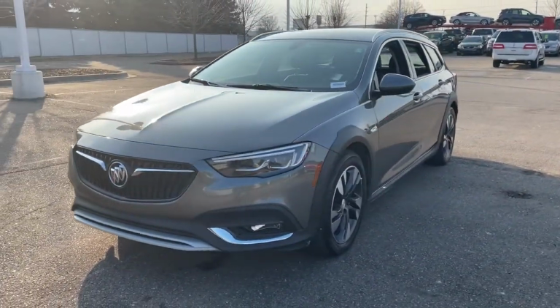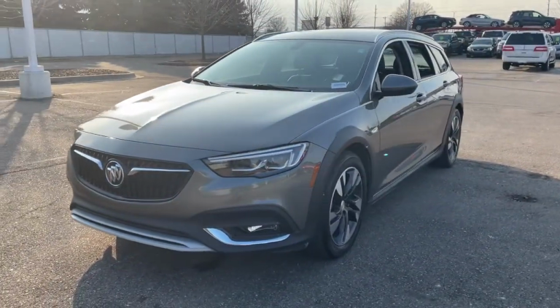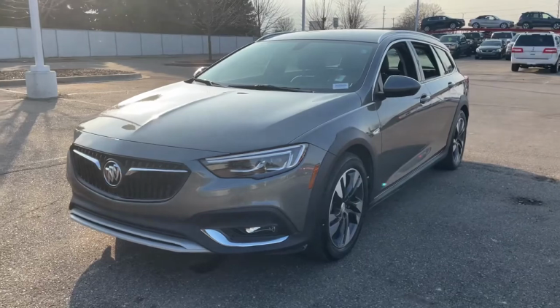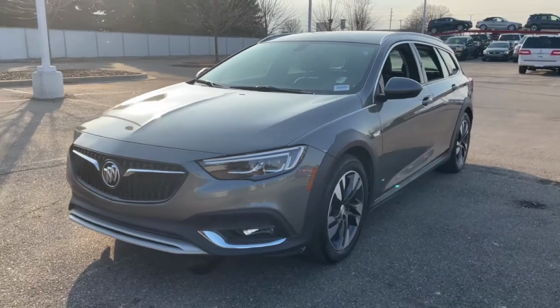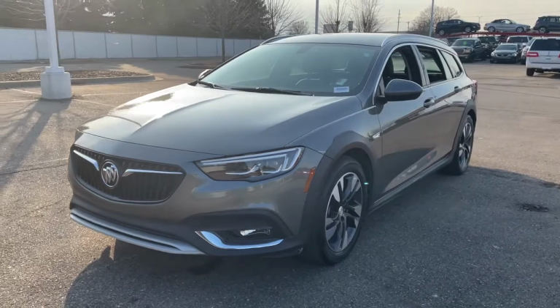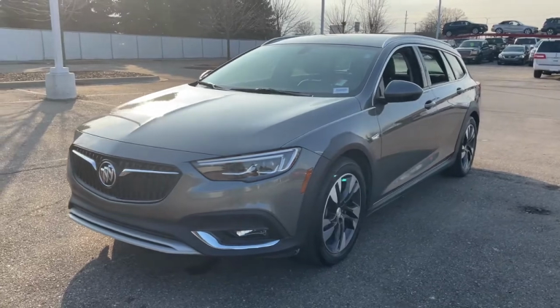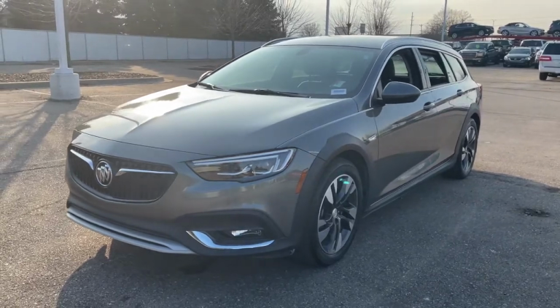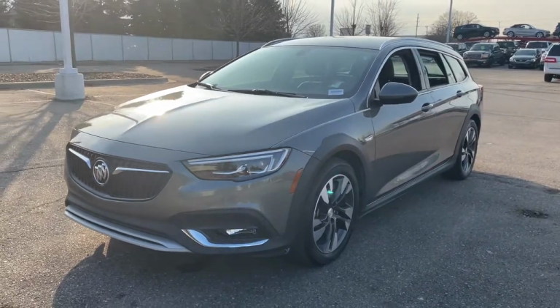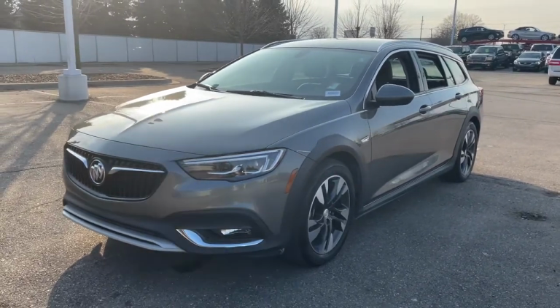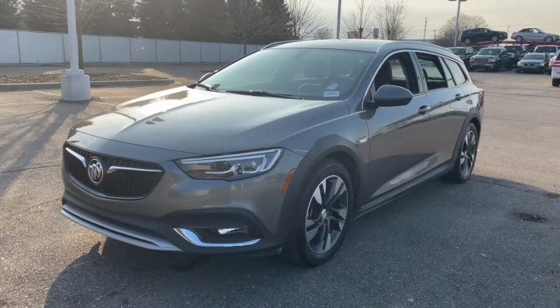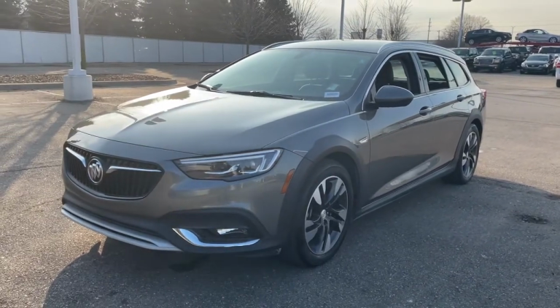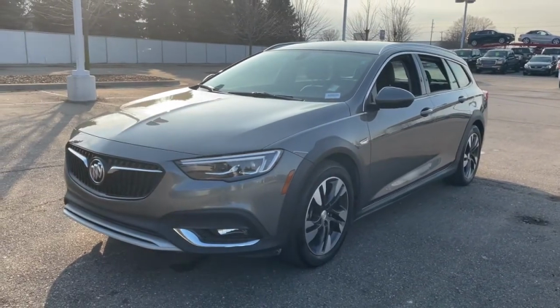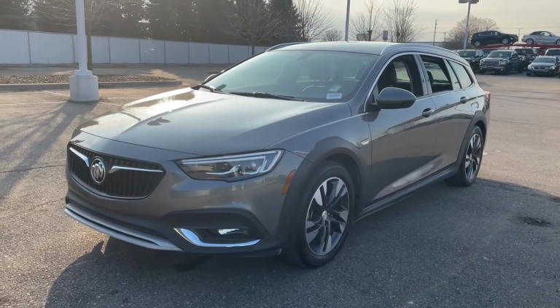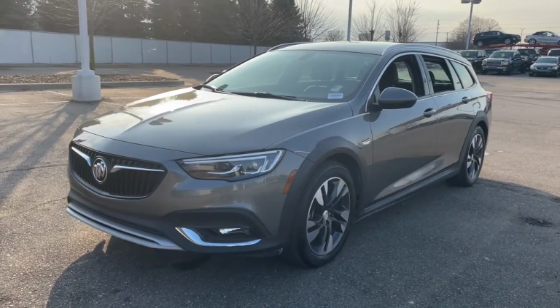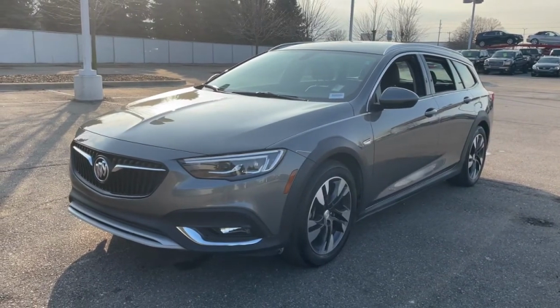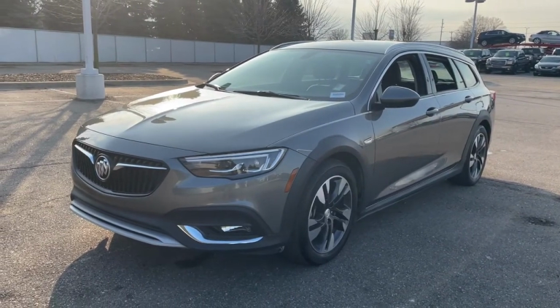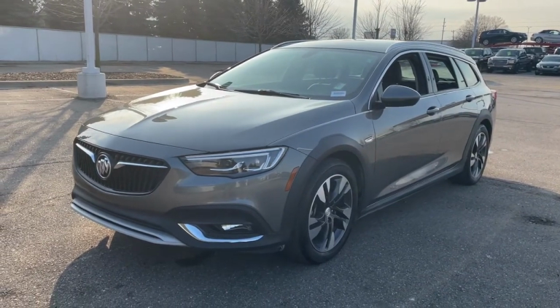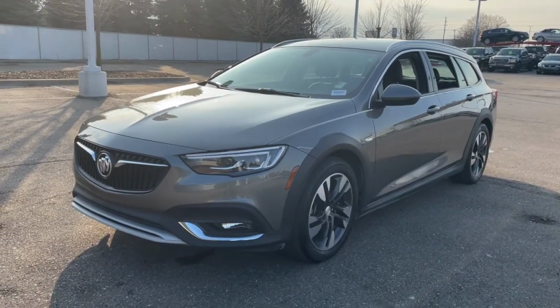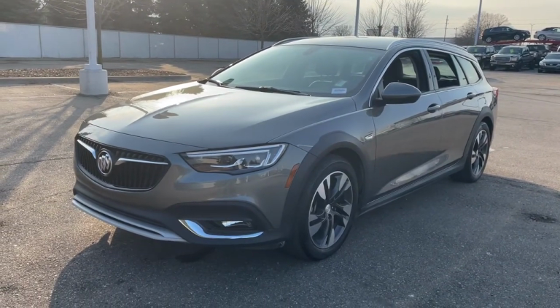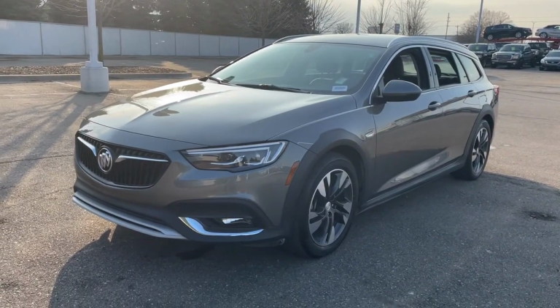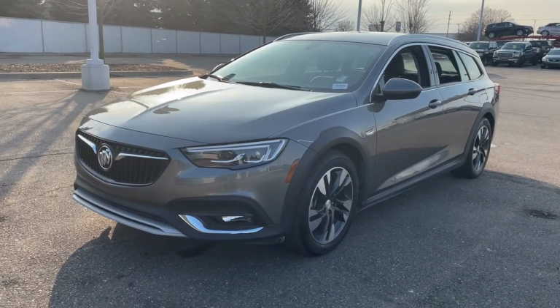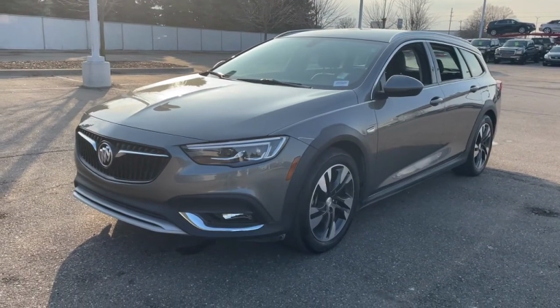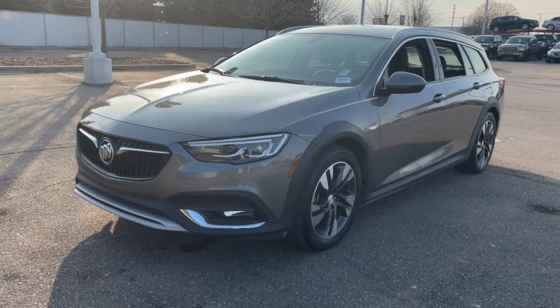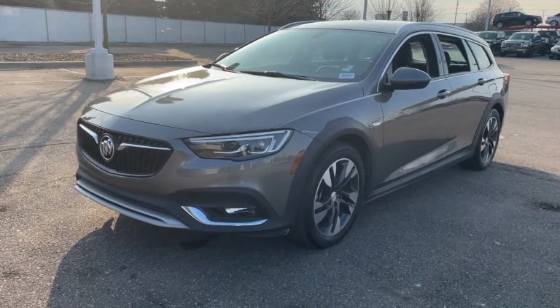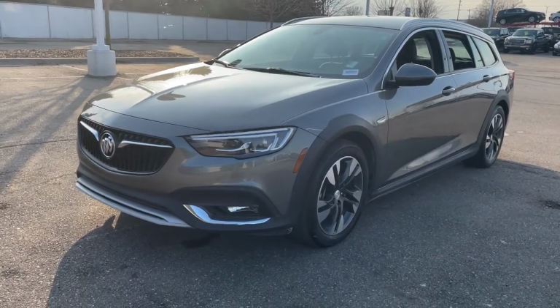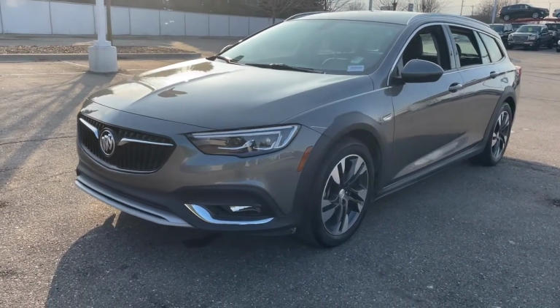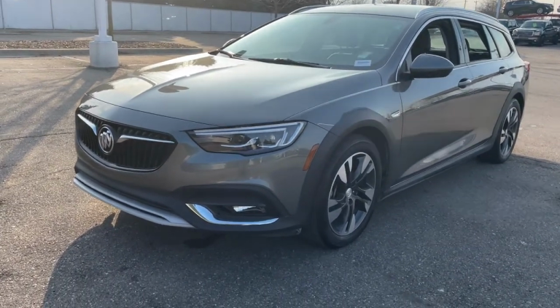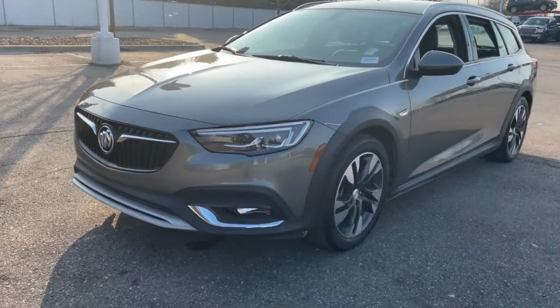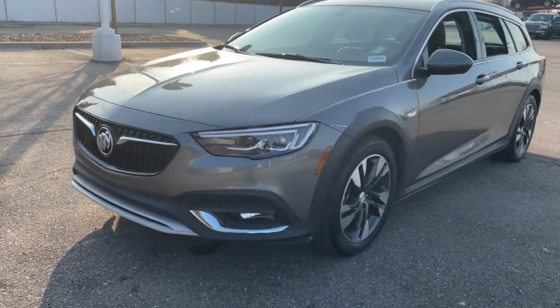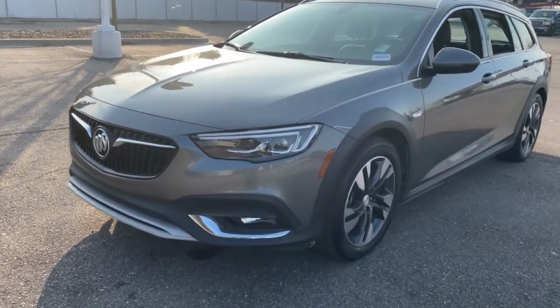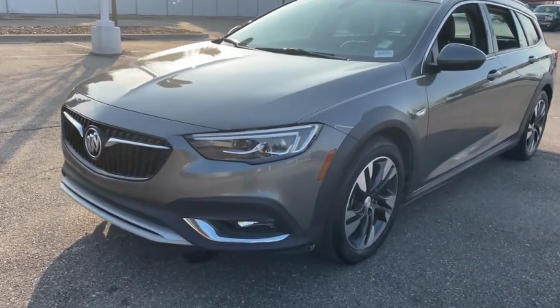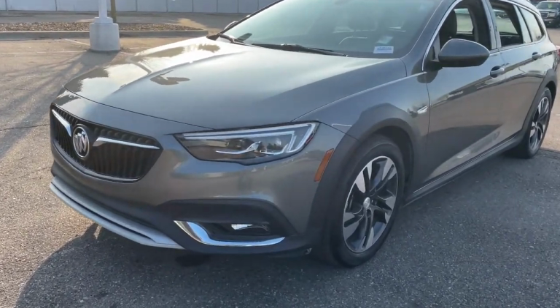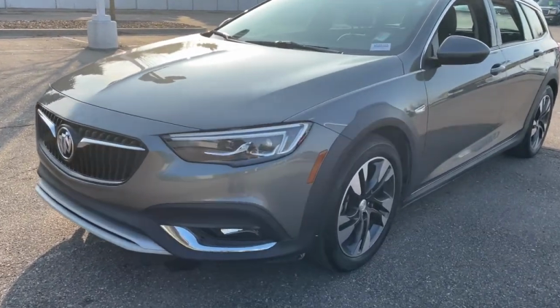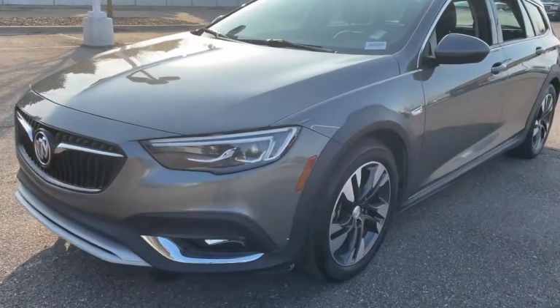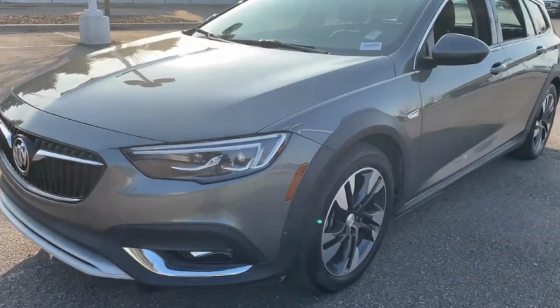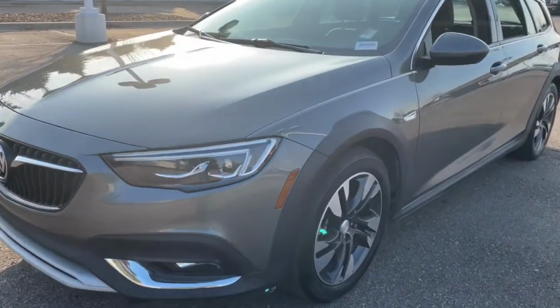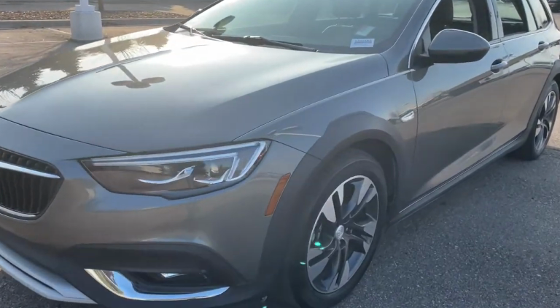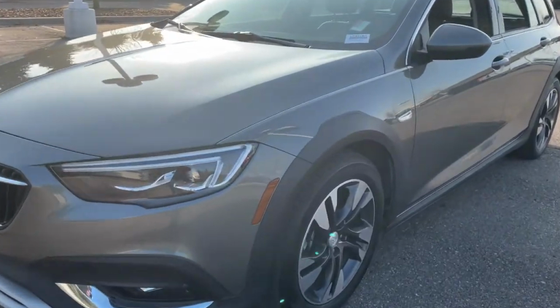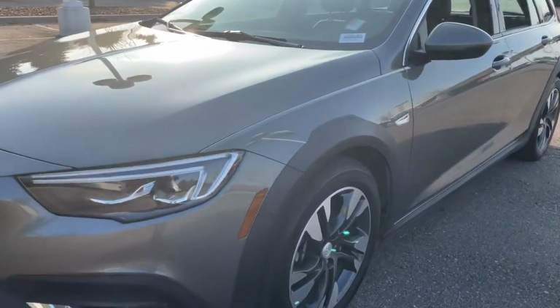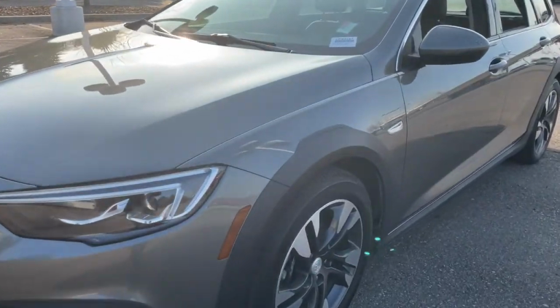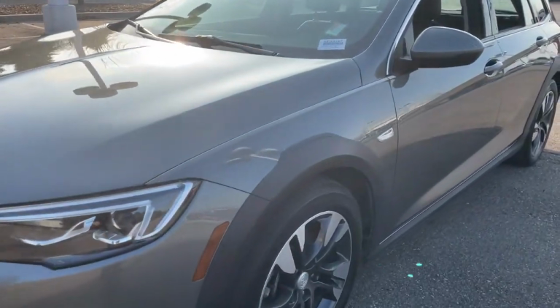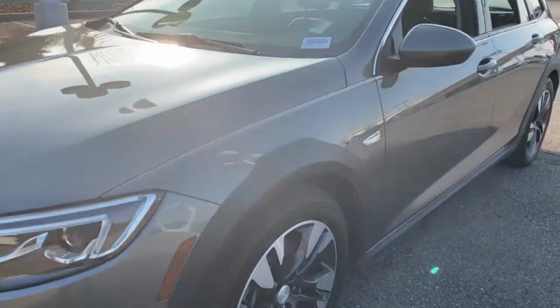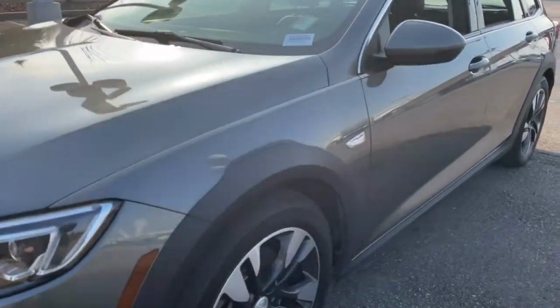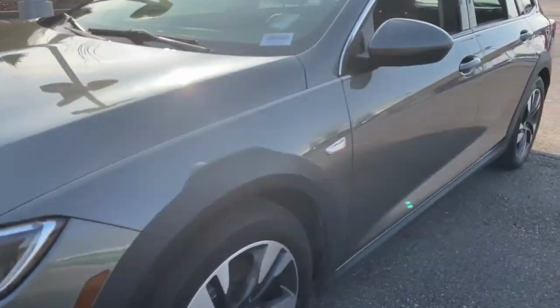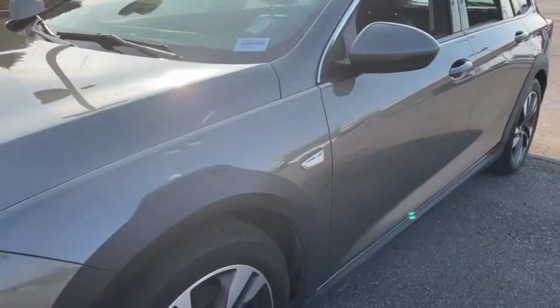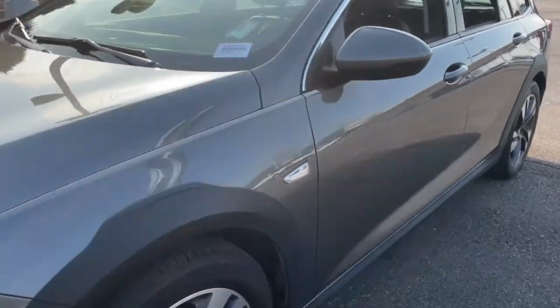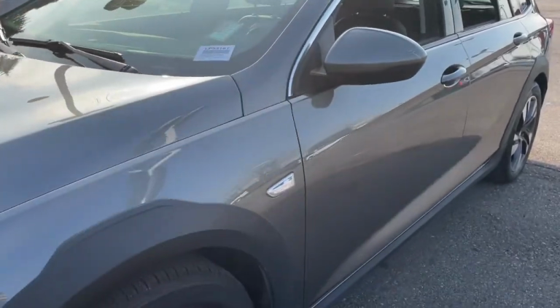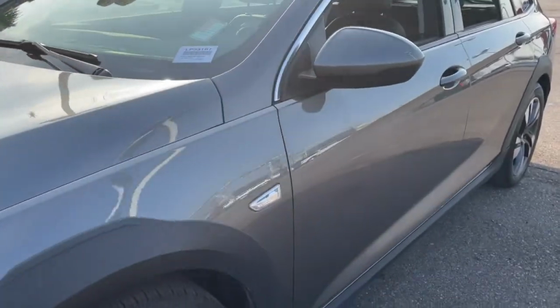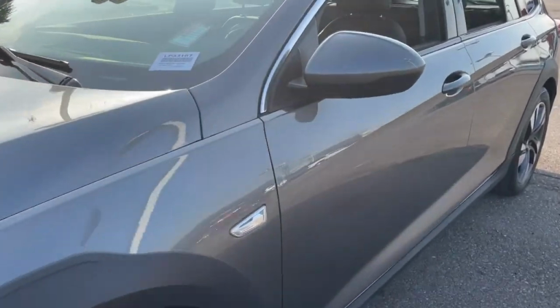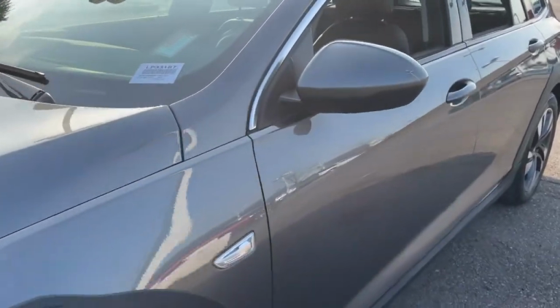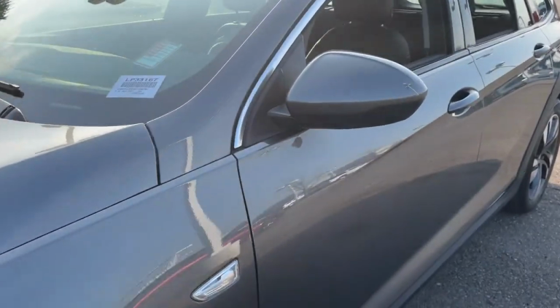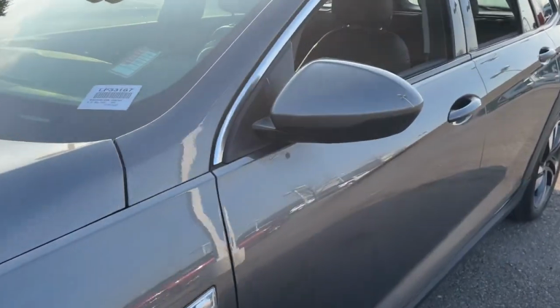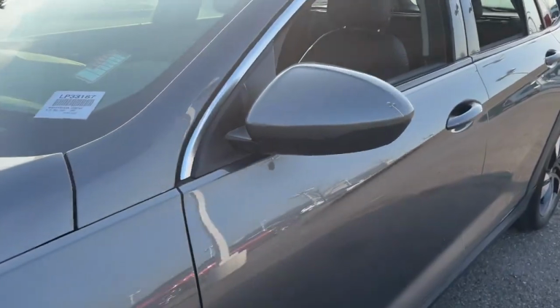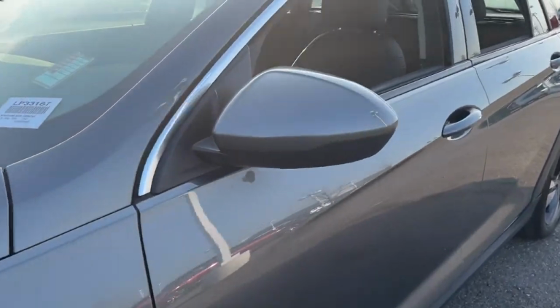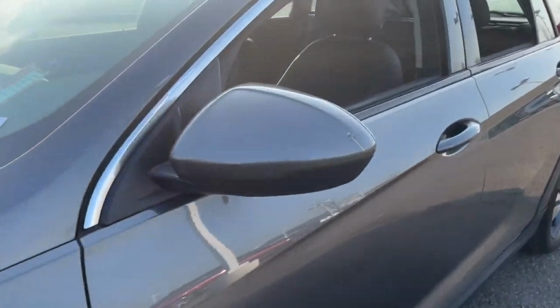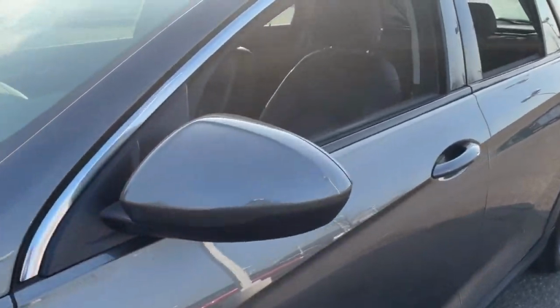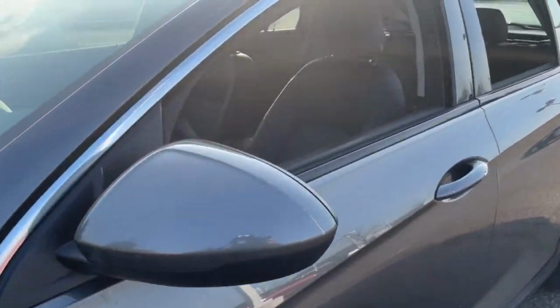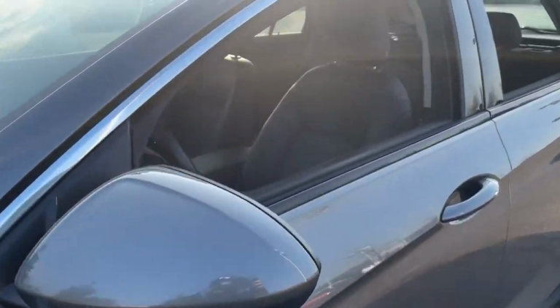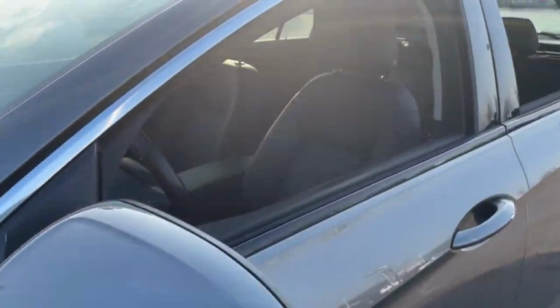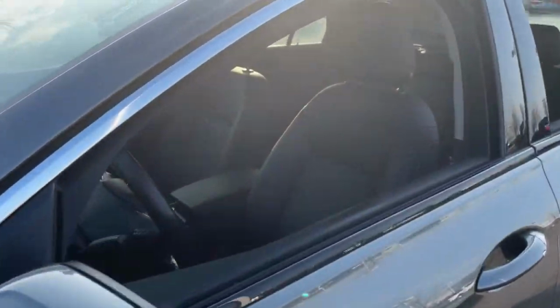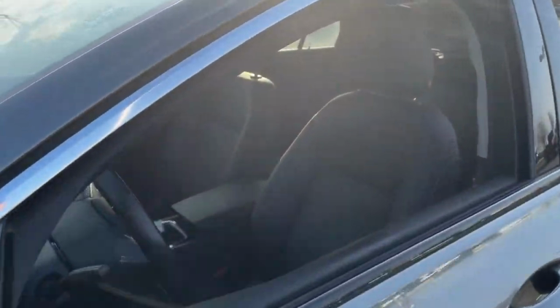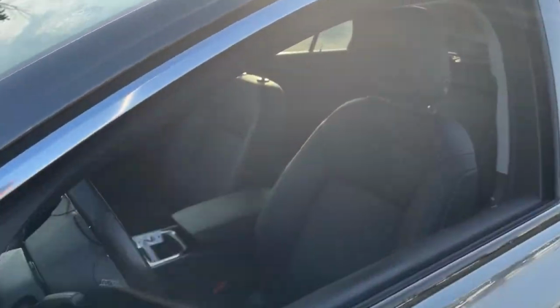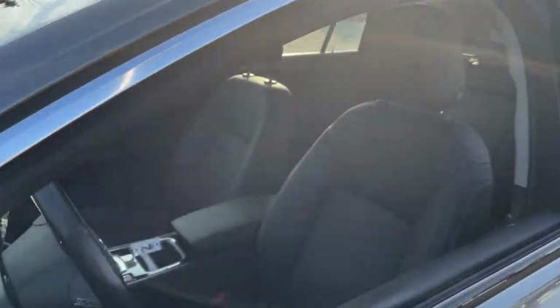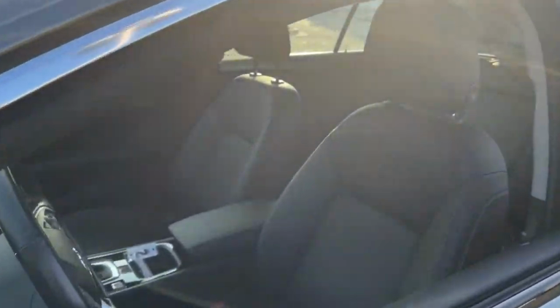The athletic Regal Tour X delivers comfort, style, performance, and the technology you need to stay connected wherever you go.